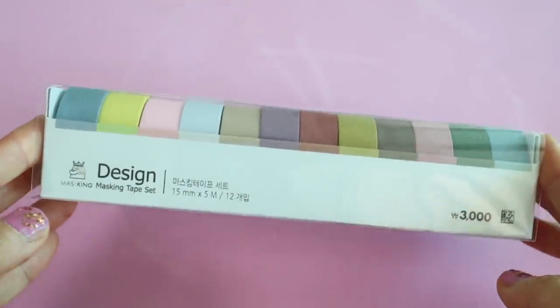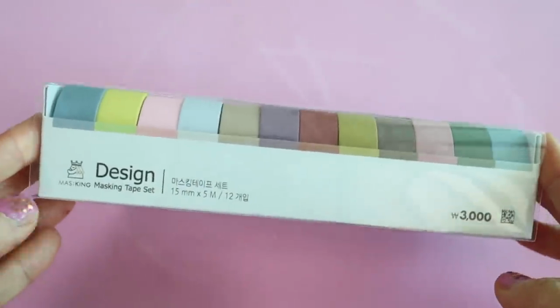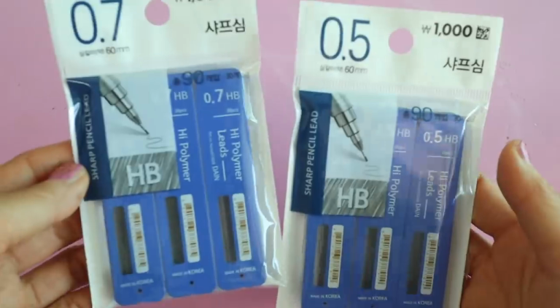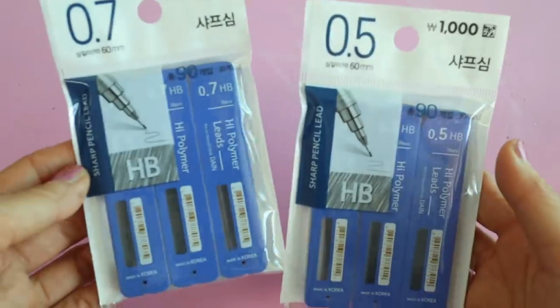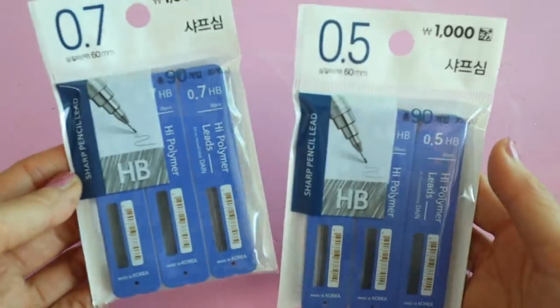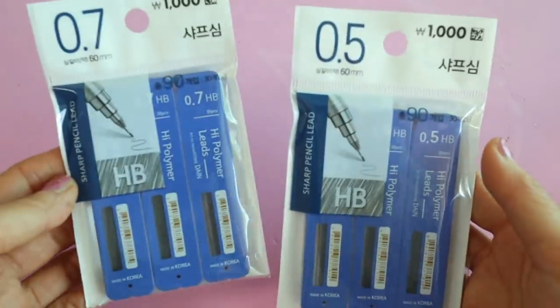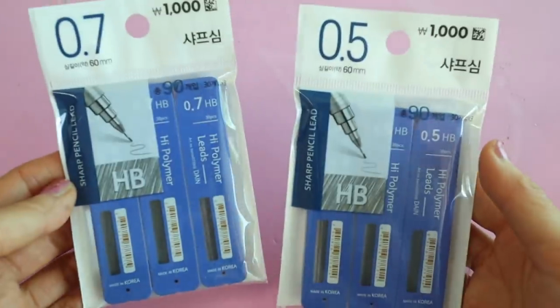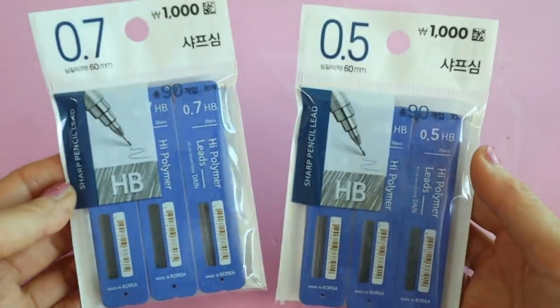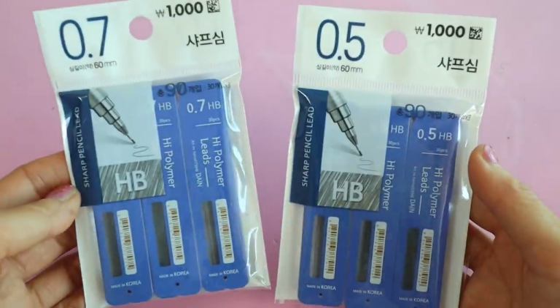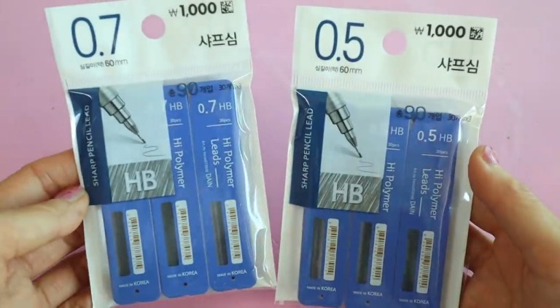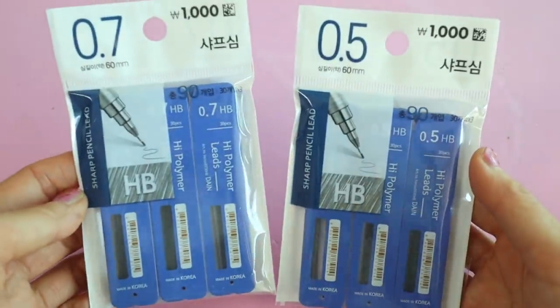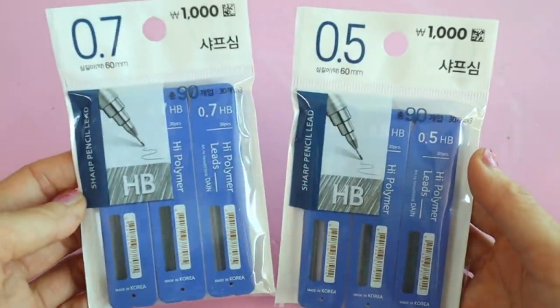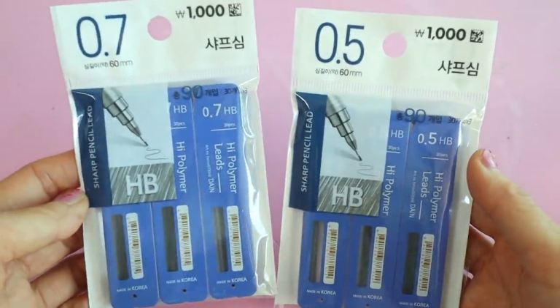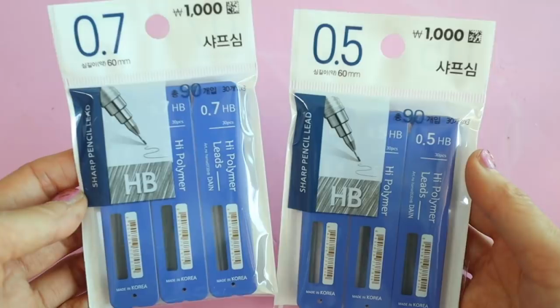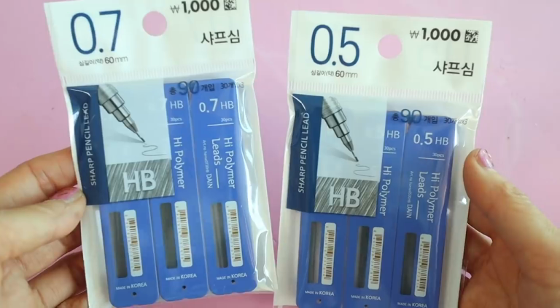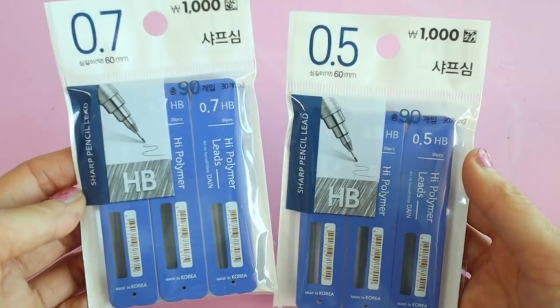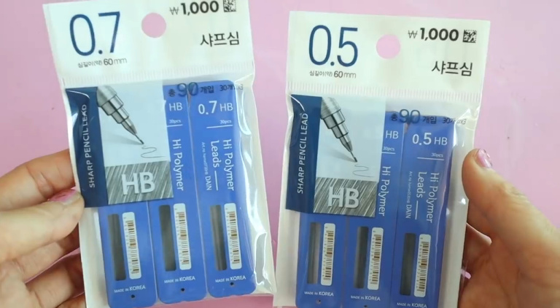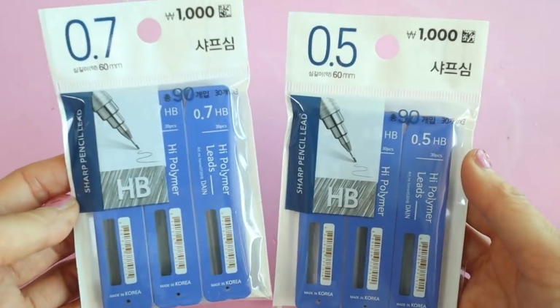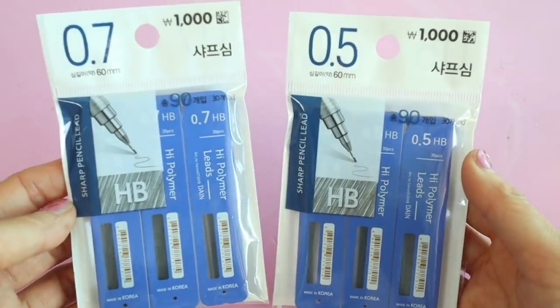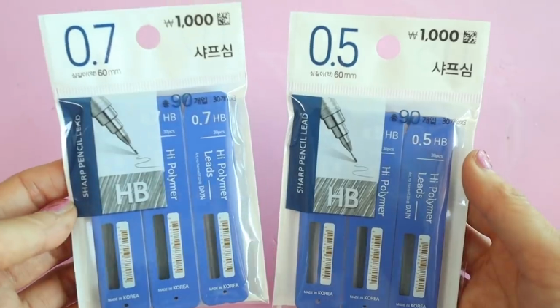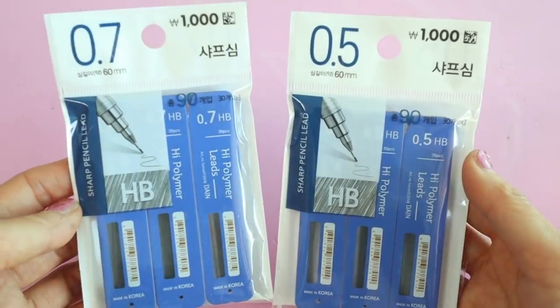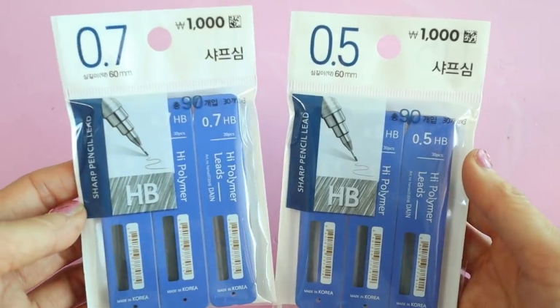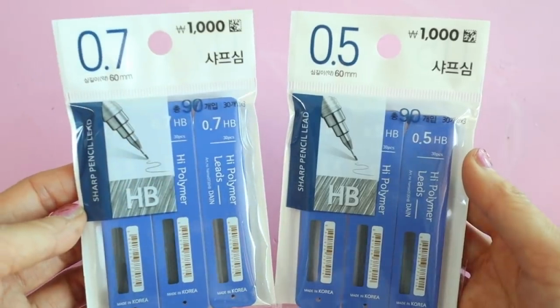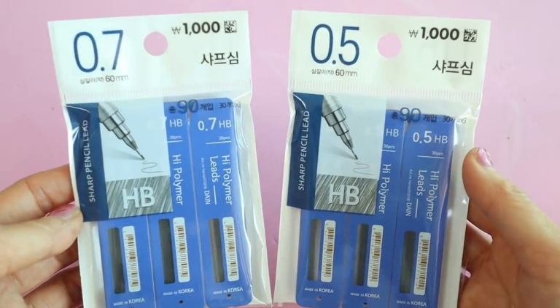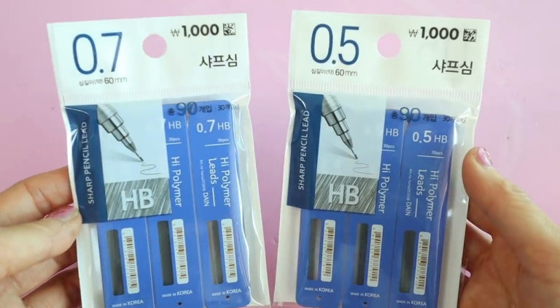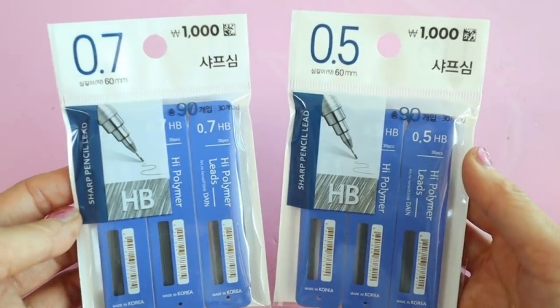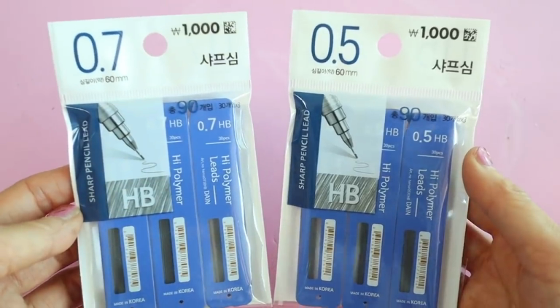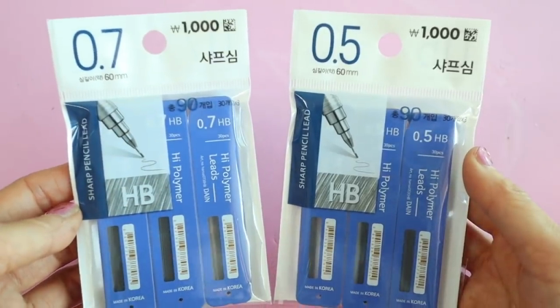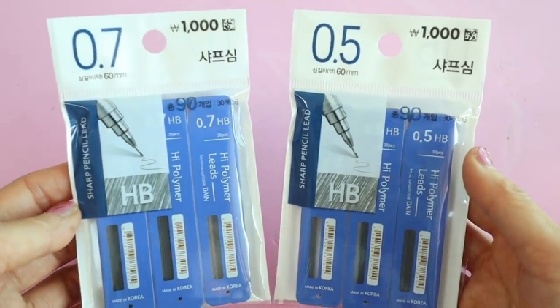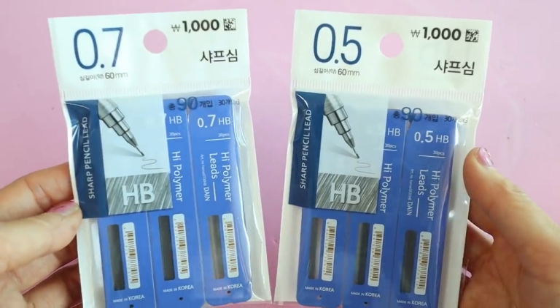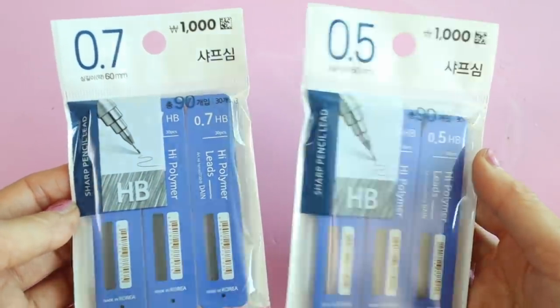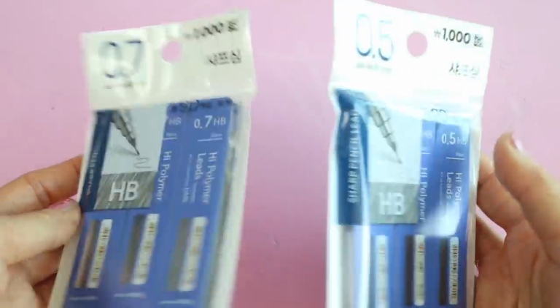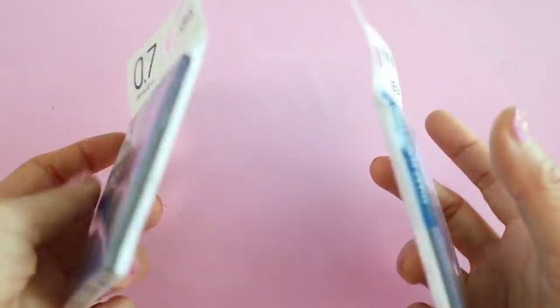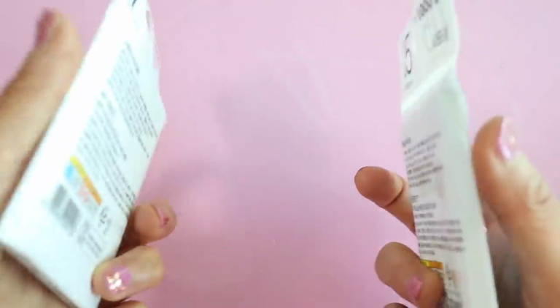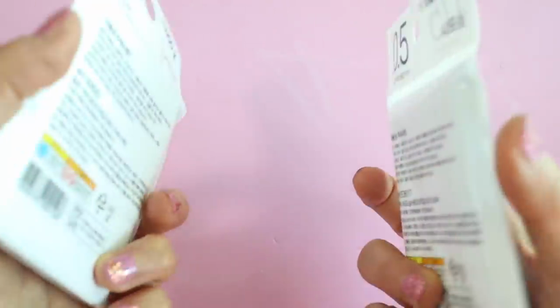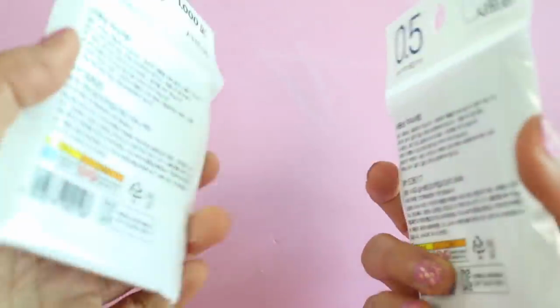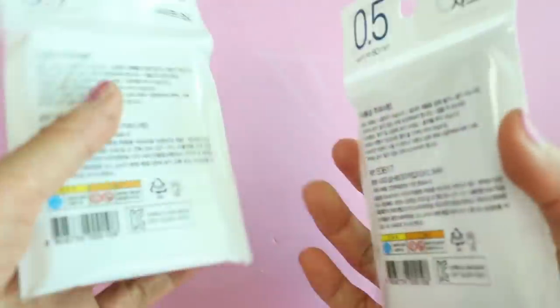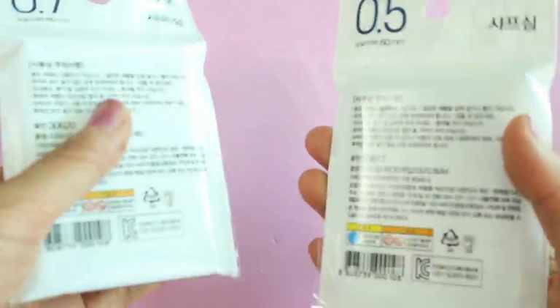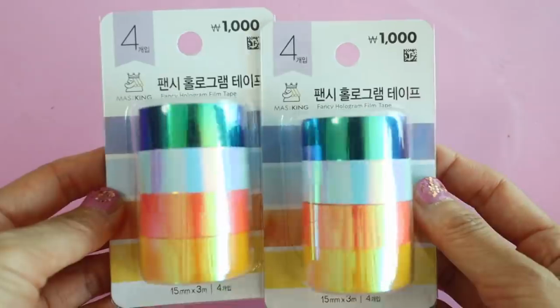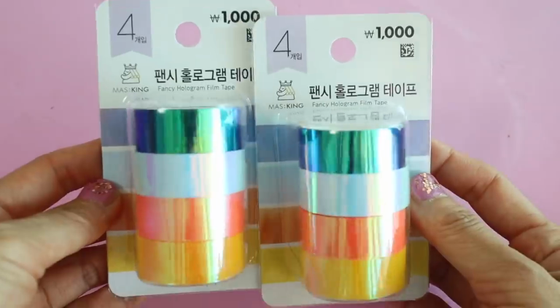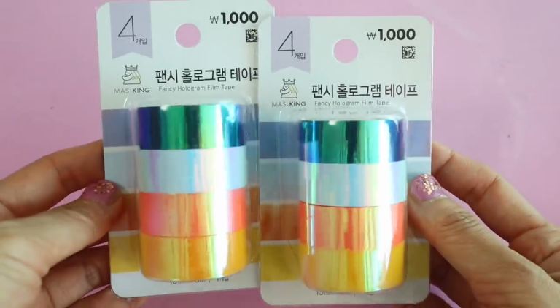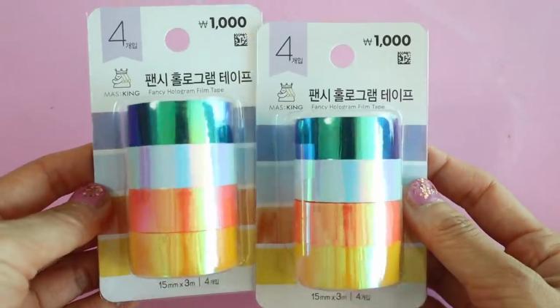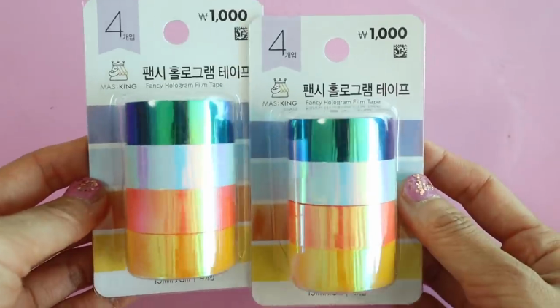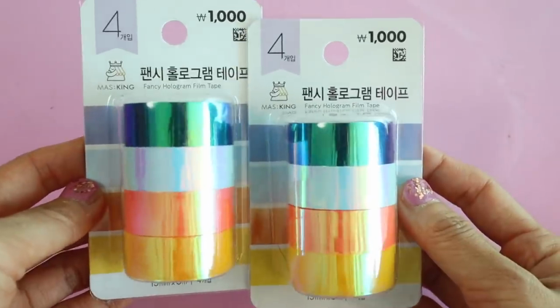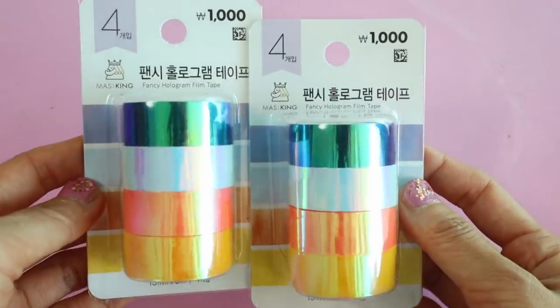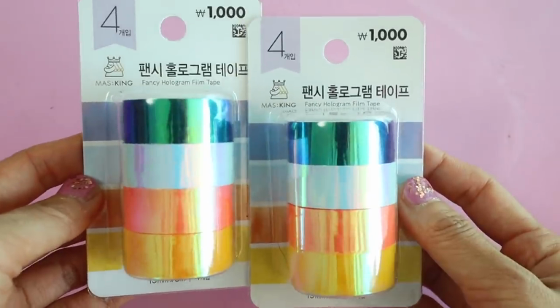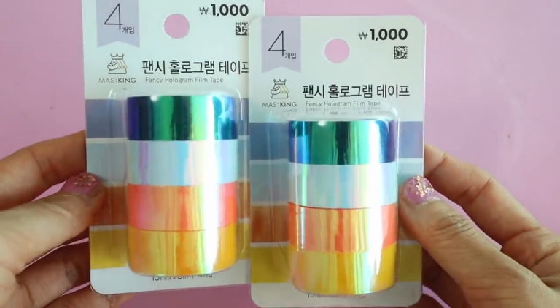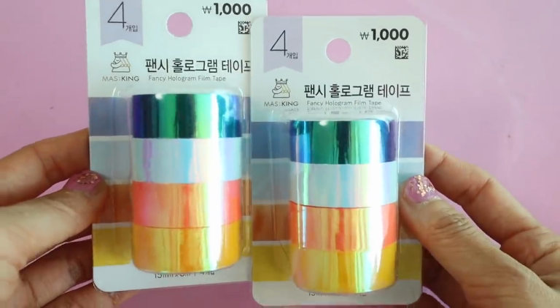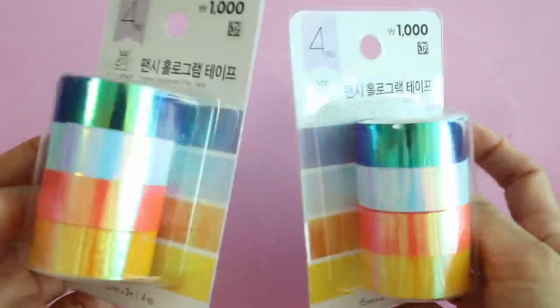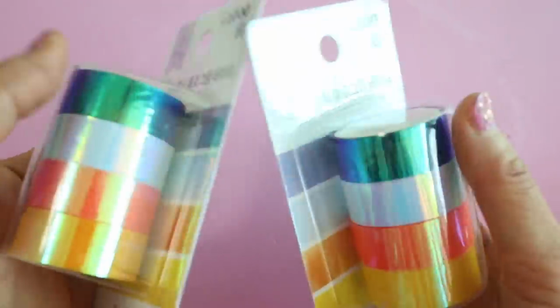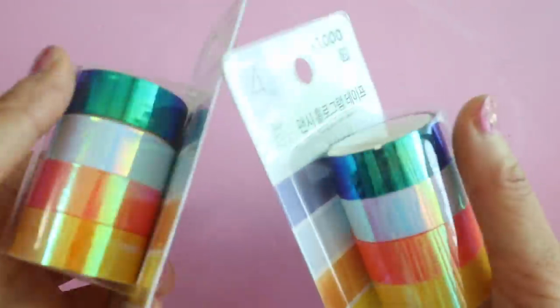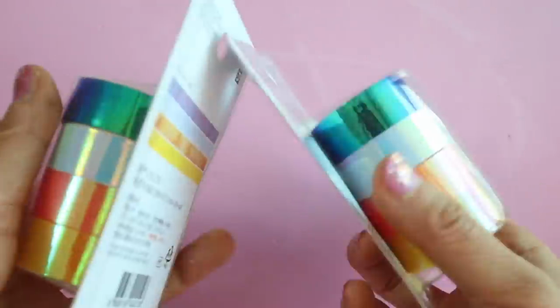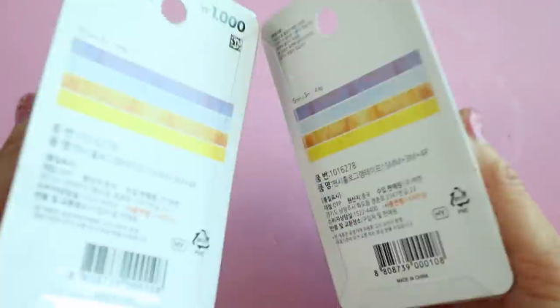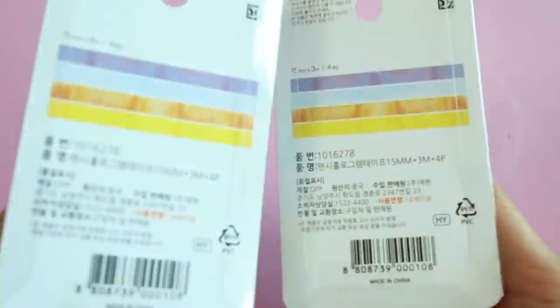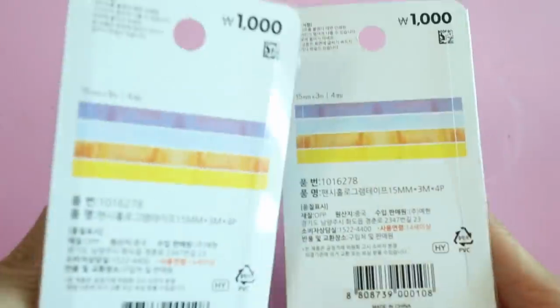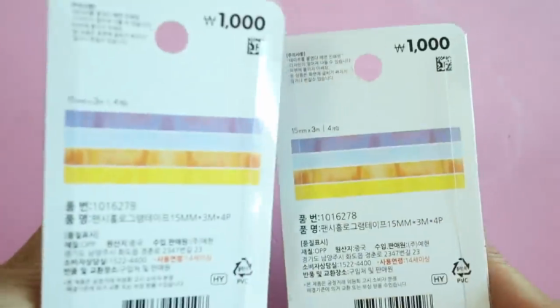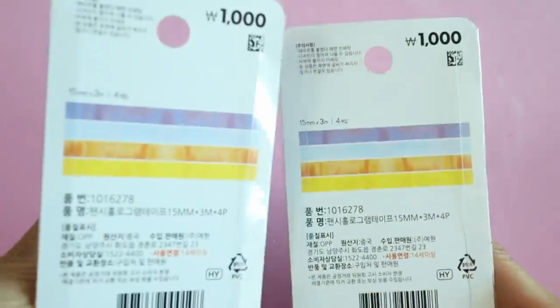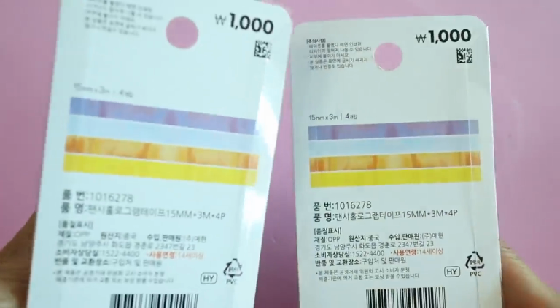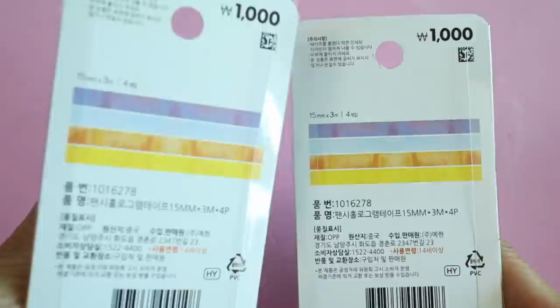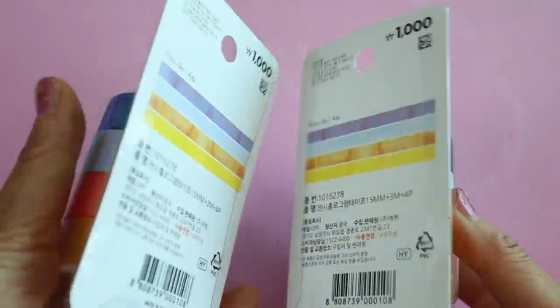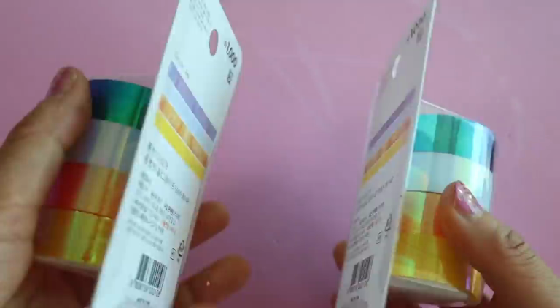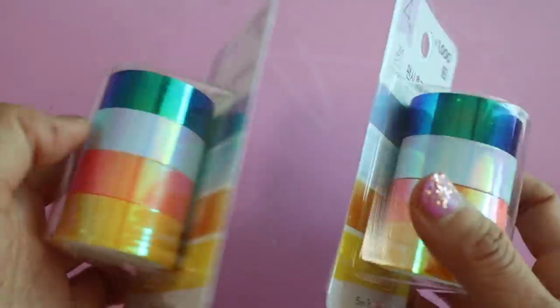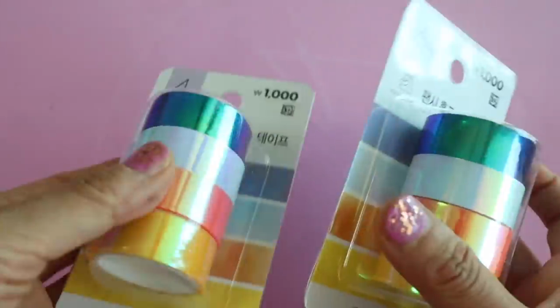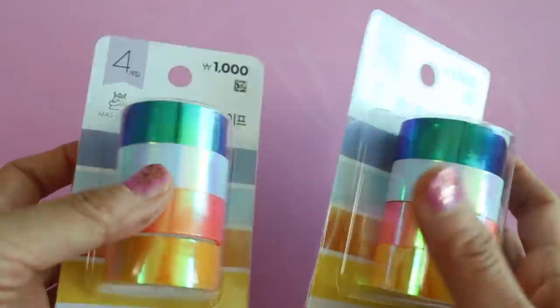All of this washi tape for only 3,000 won or 3 US dollars — such a steal. This pencil was insanely cheap: 3 packs for 1,000 won. I love this iridescent washi tape; I think it's so pretty.